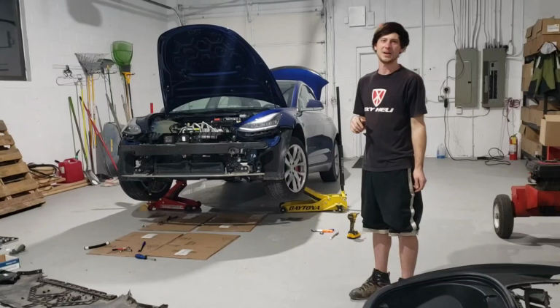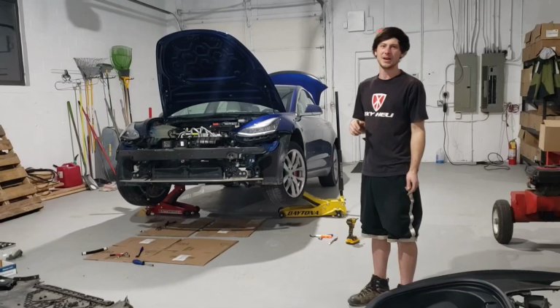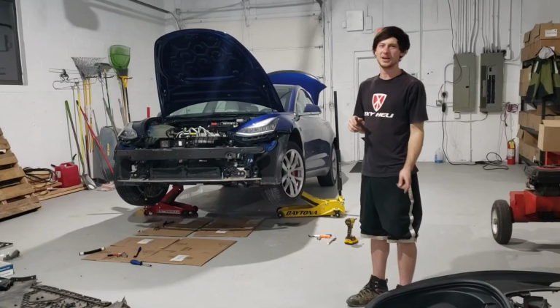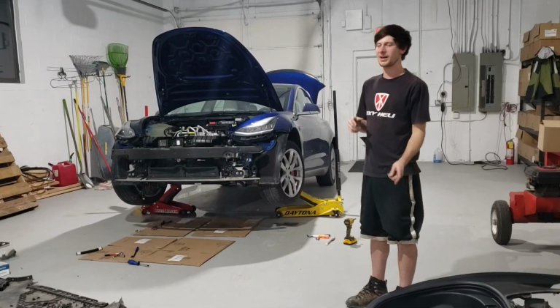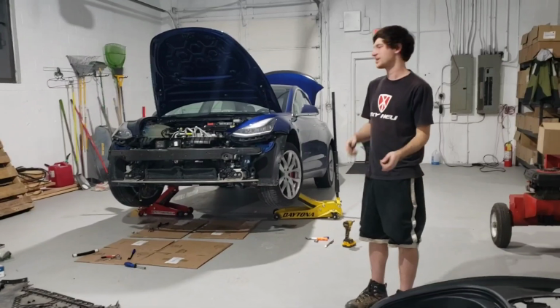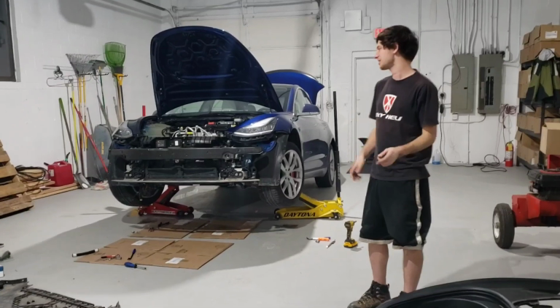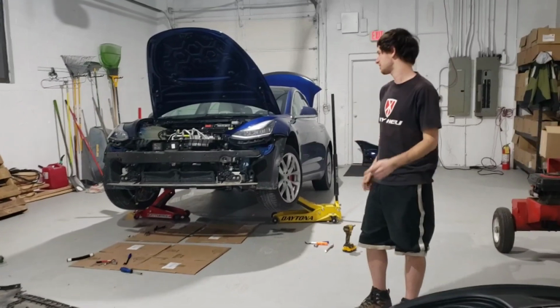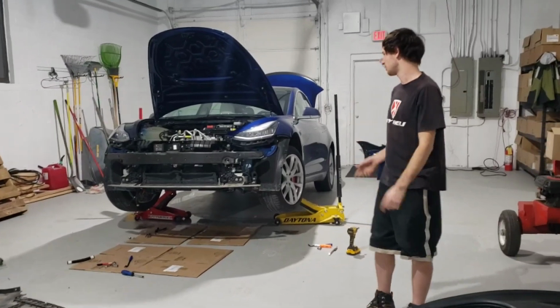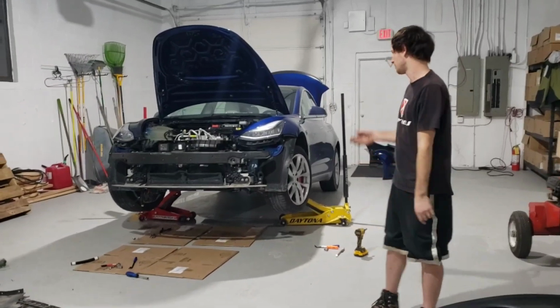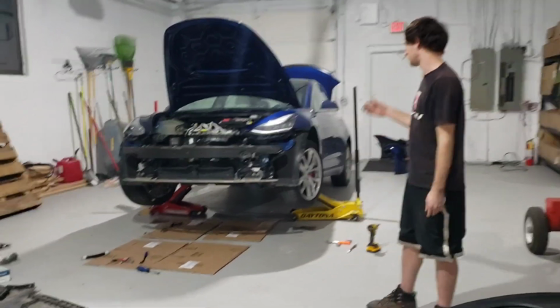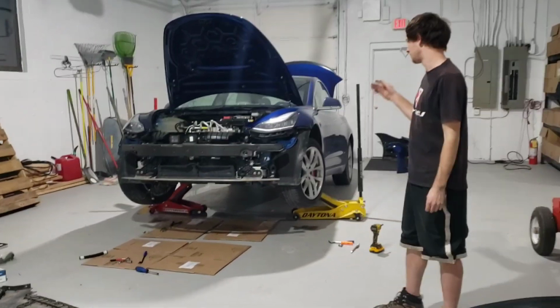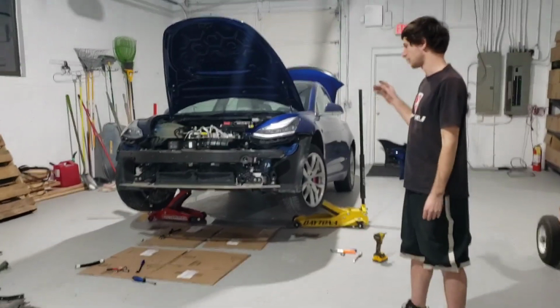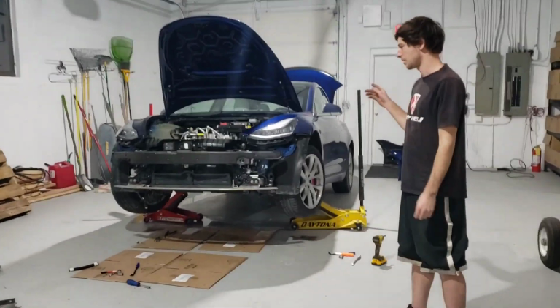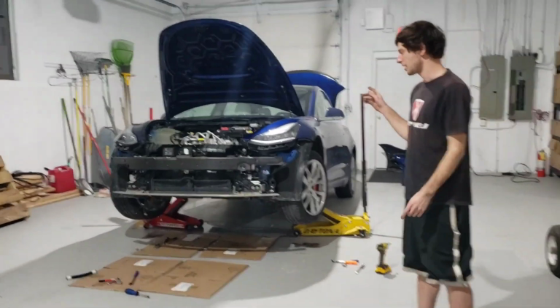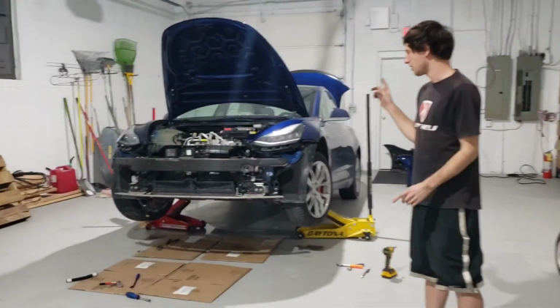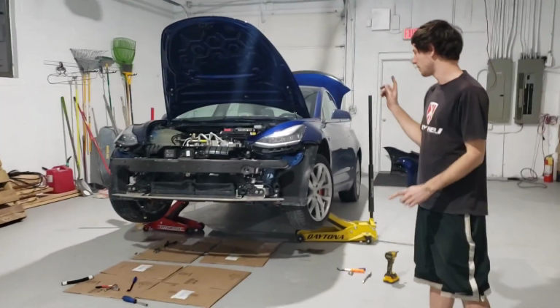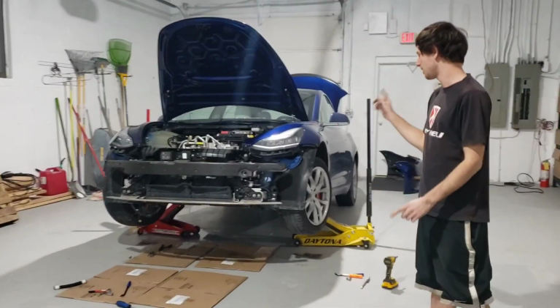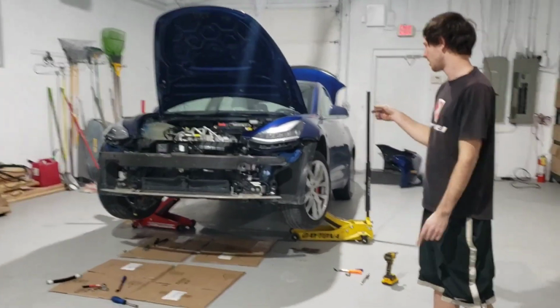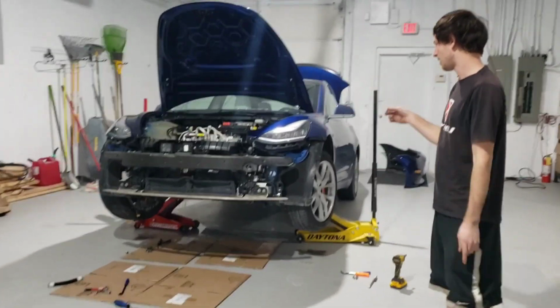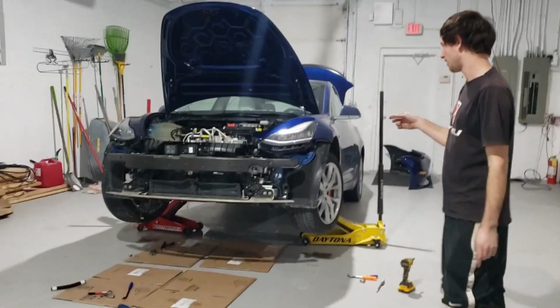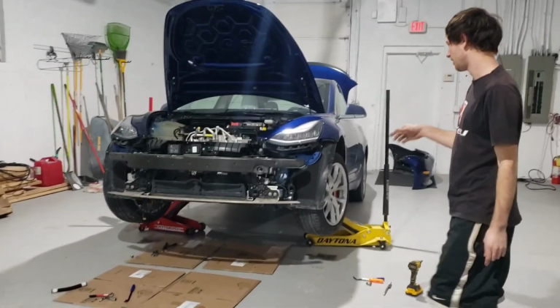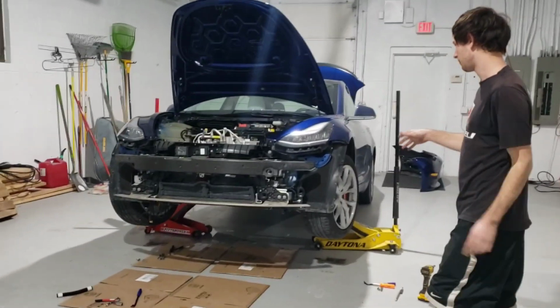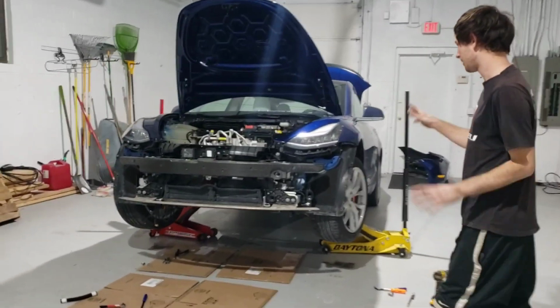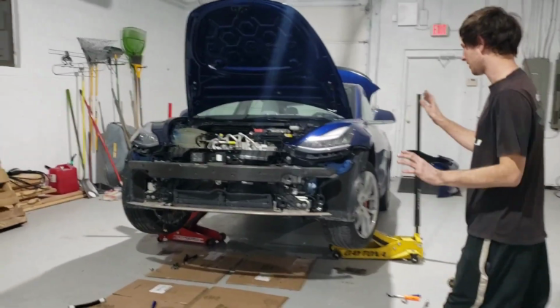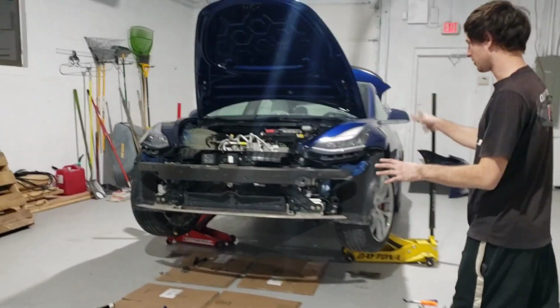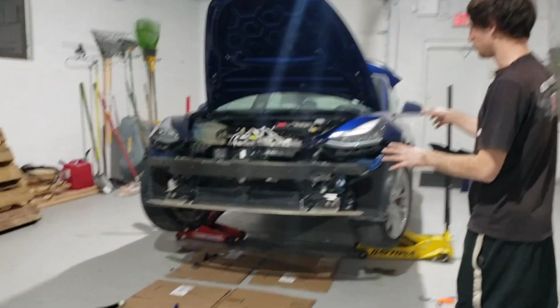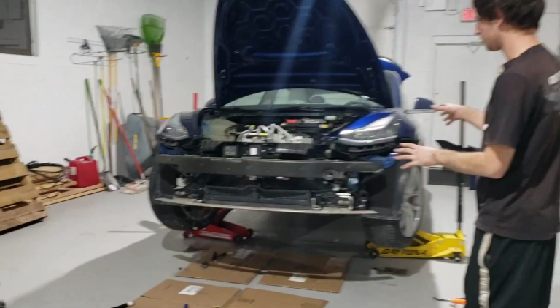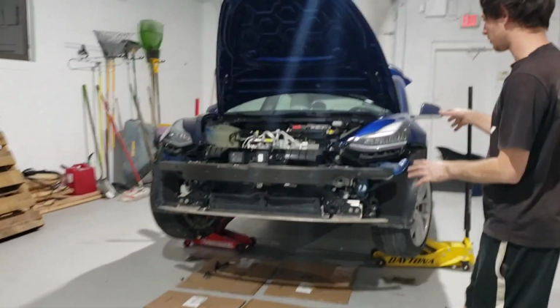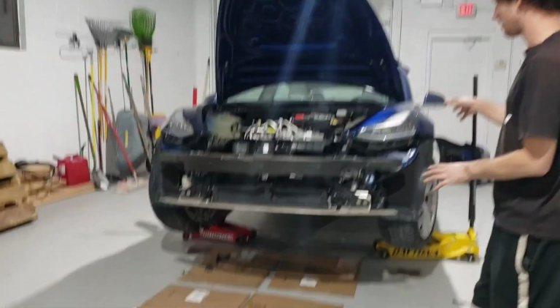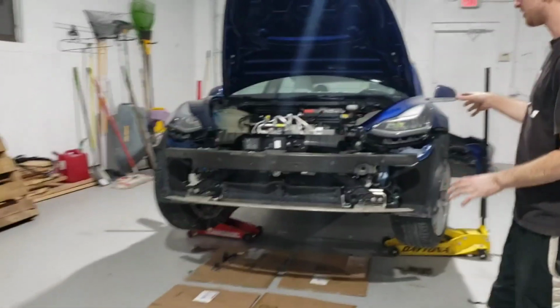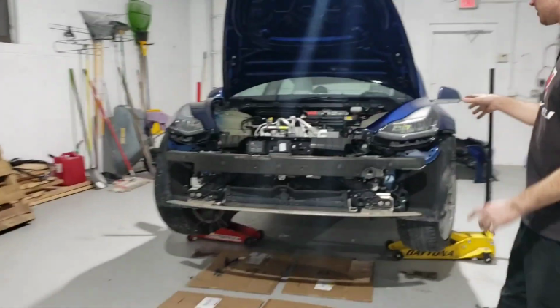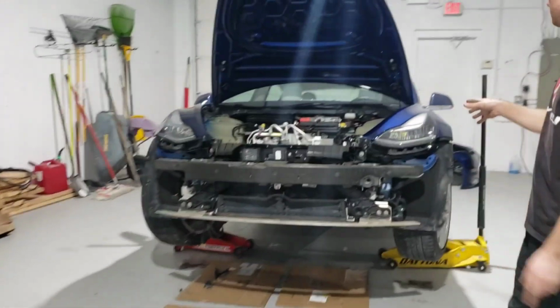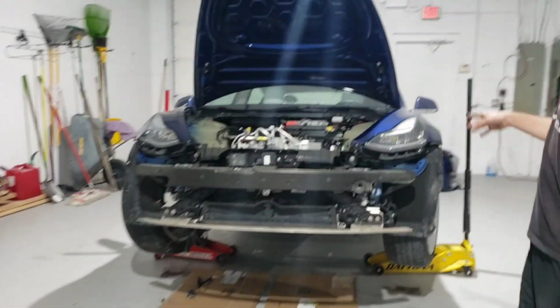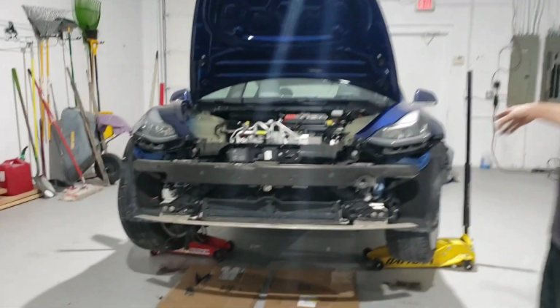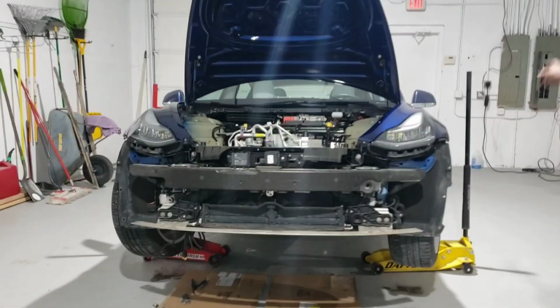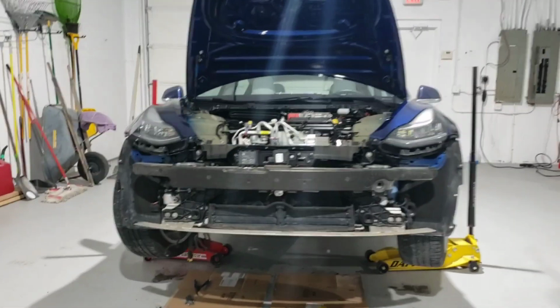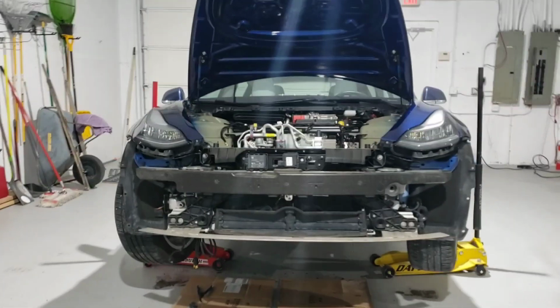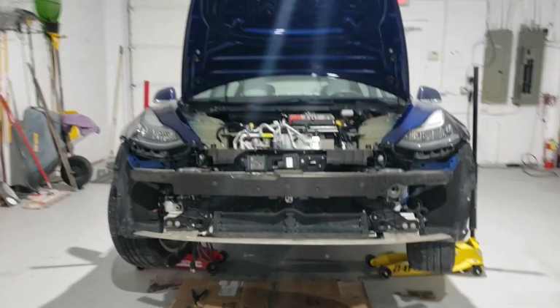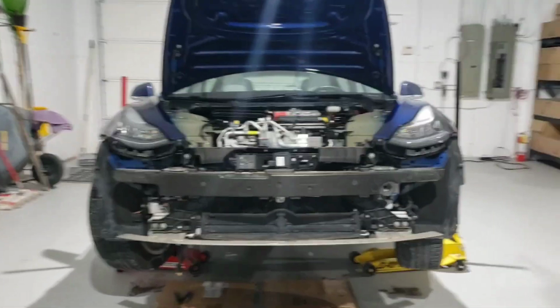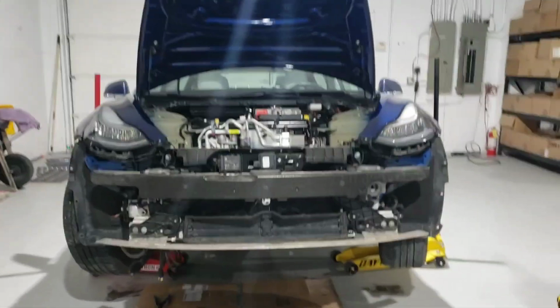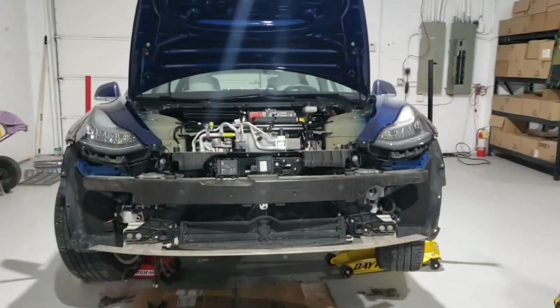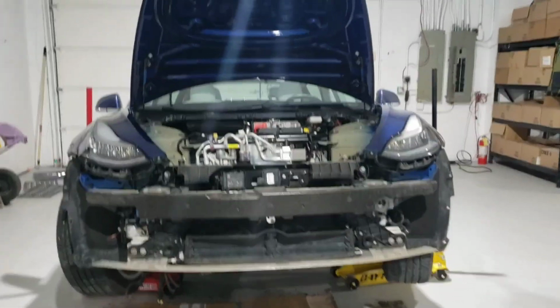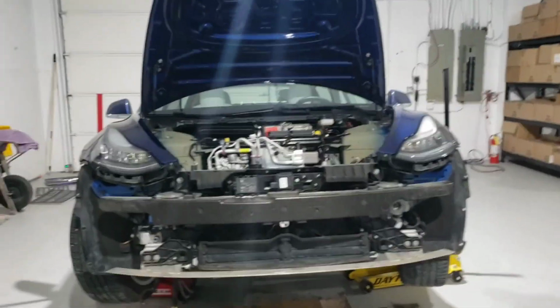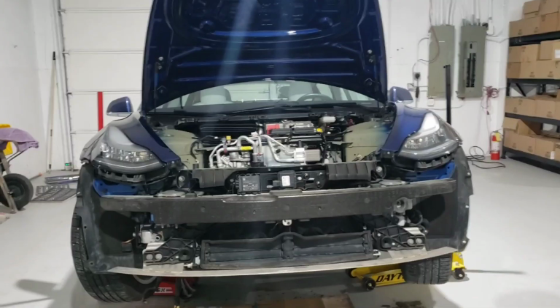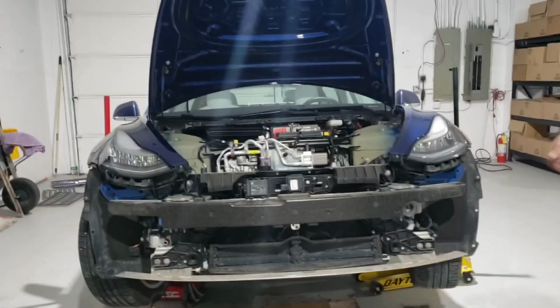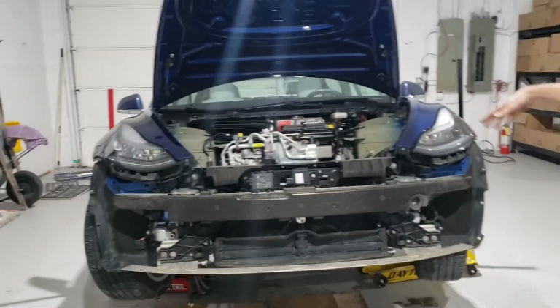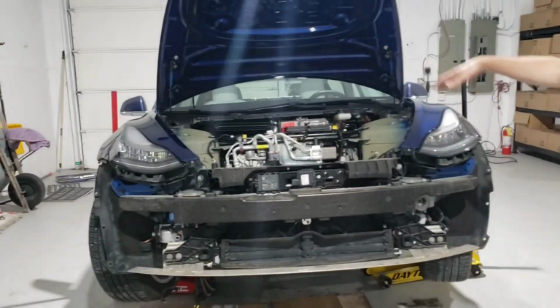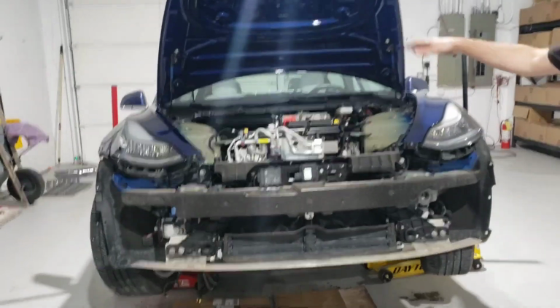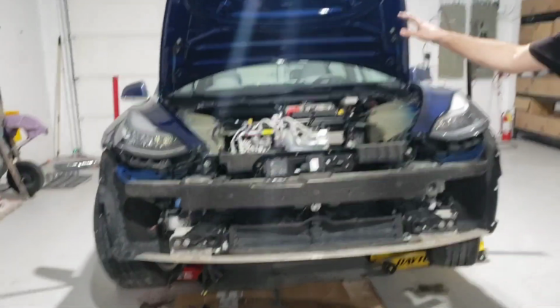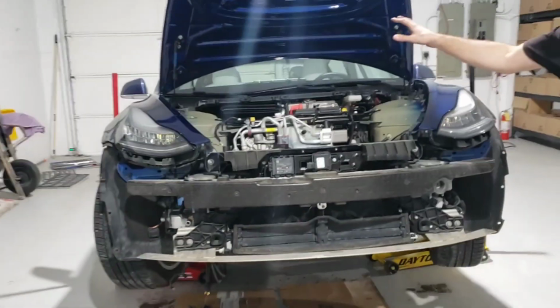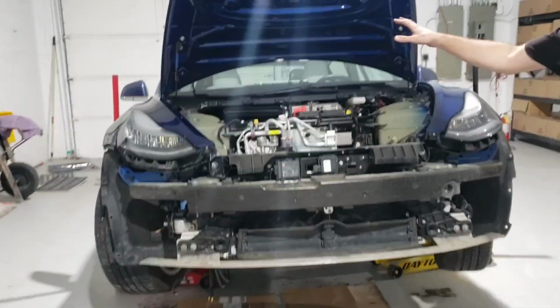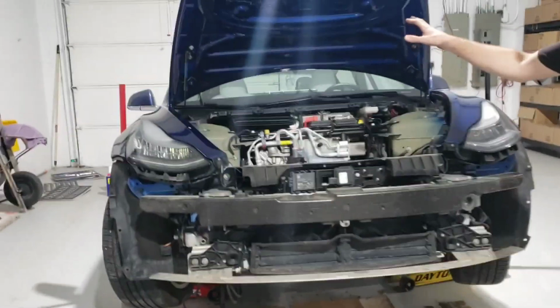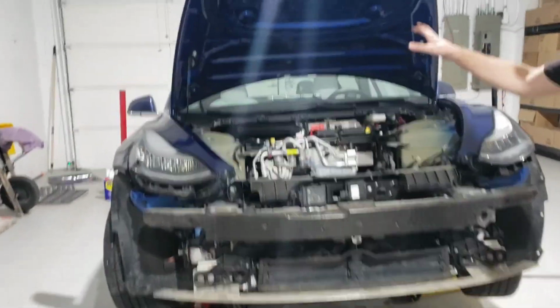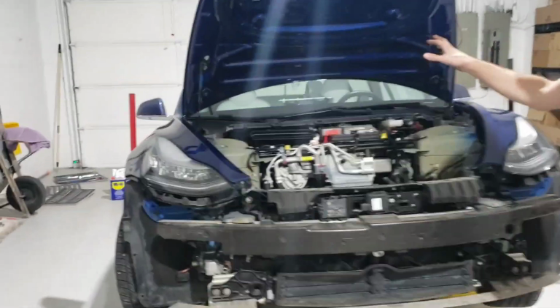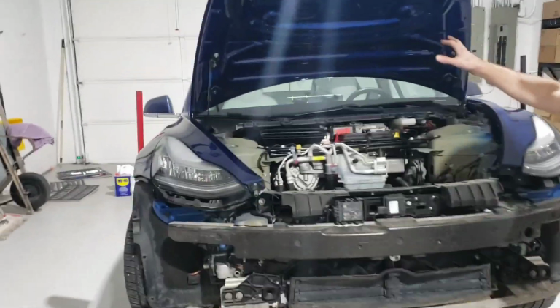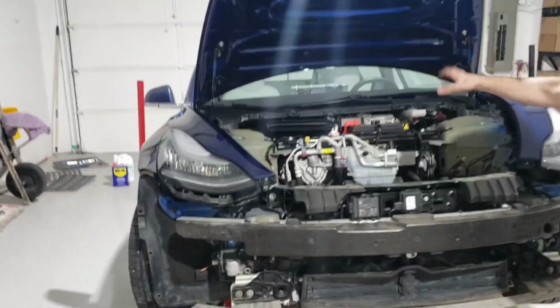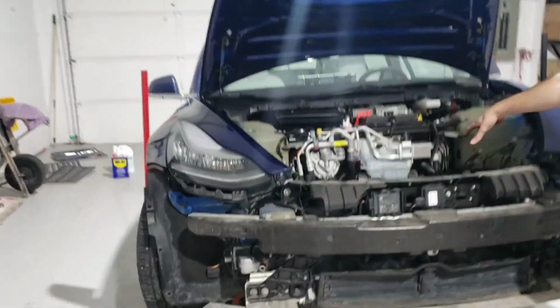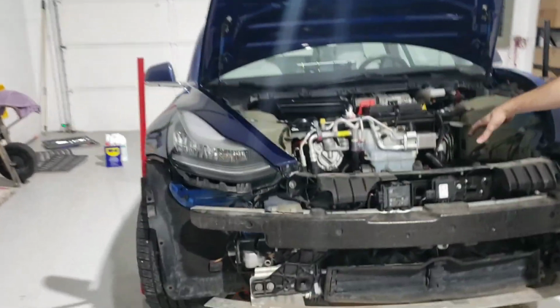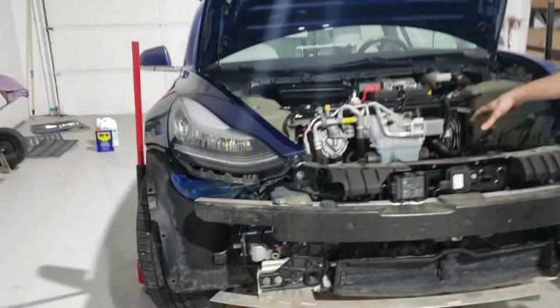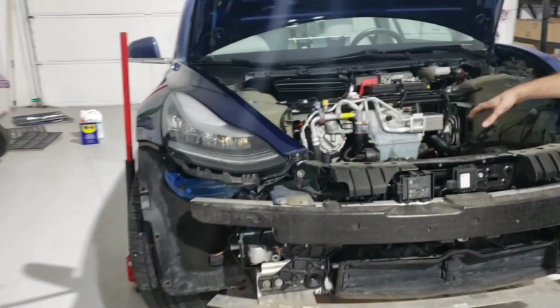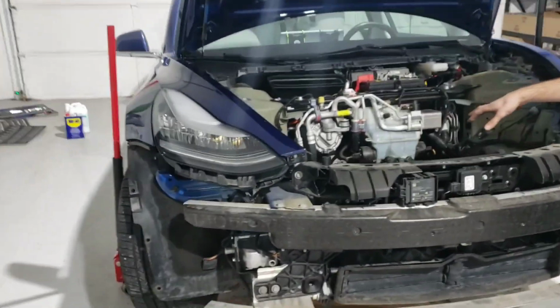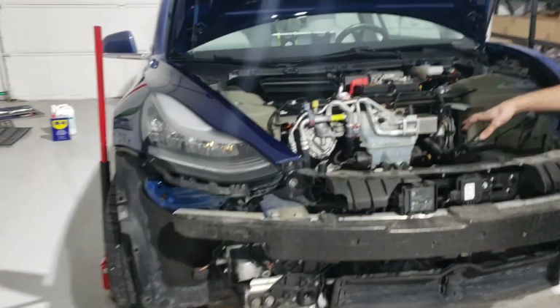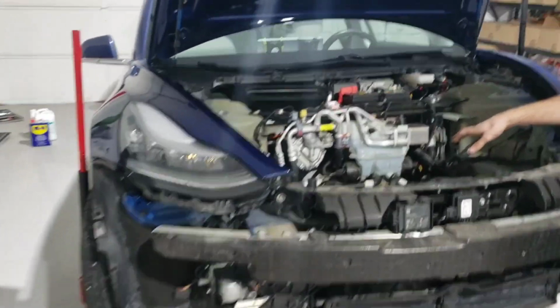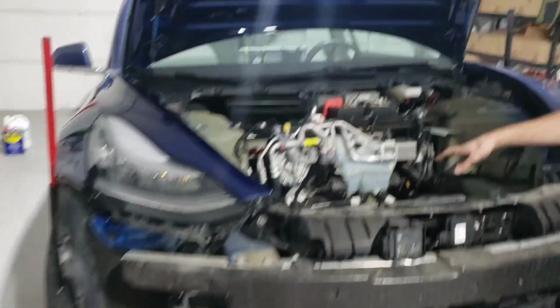Hey guys, so we got the whole front end pulled off. We got the bumper over there and we got the front taken out.